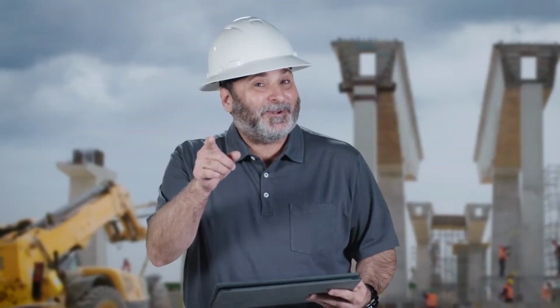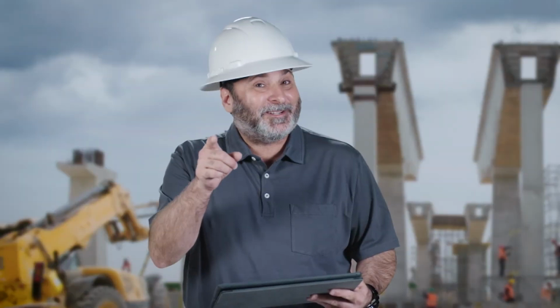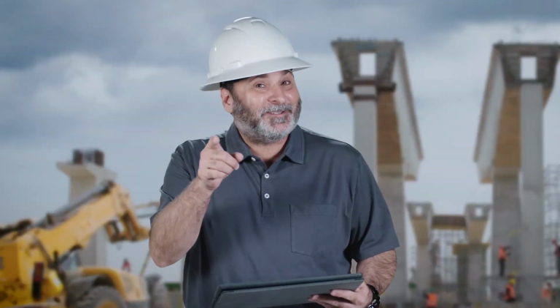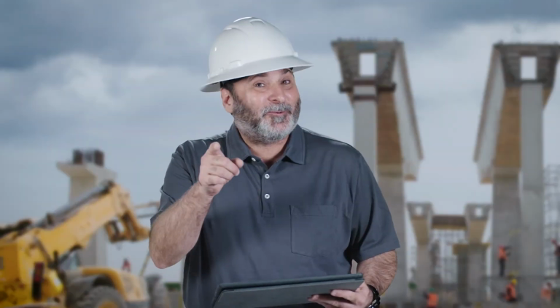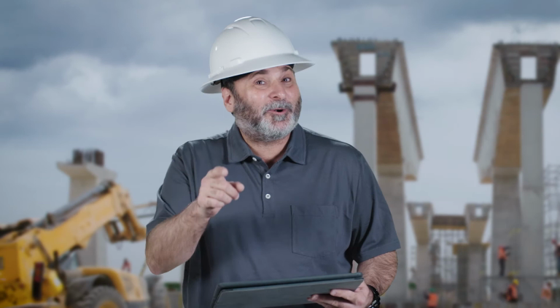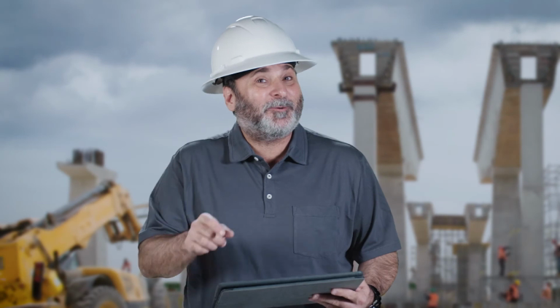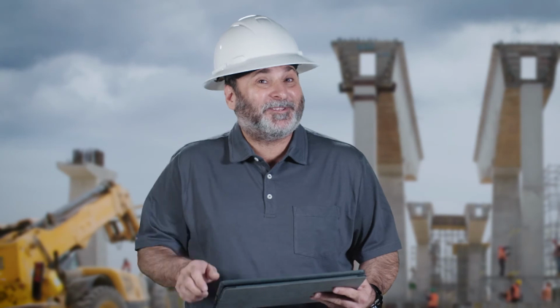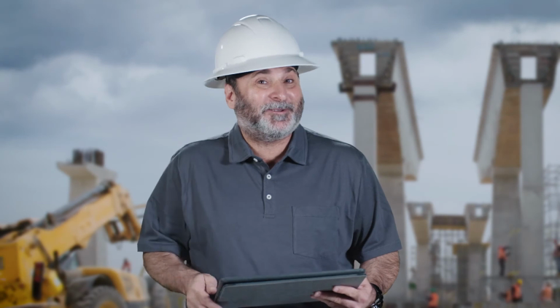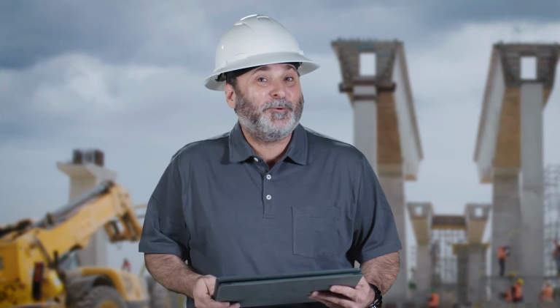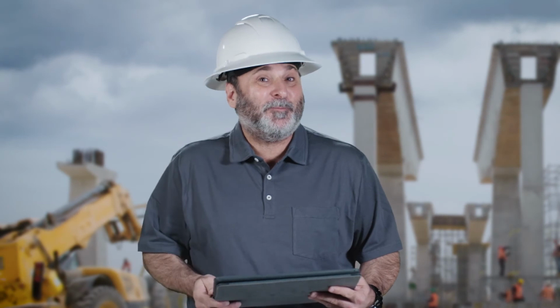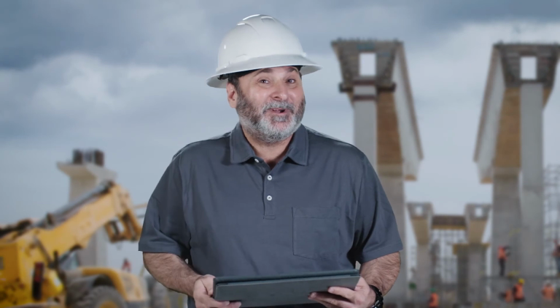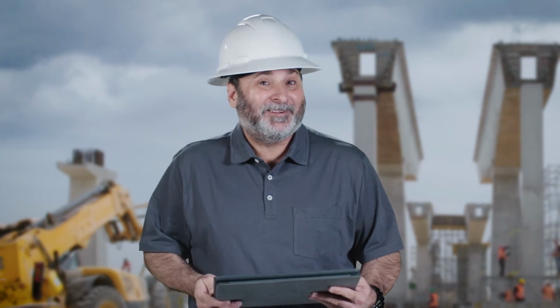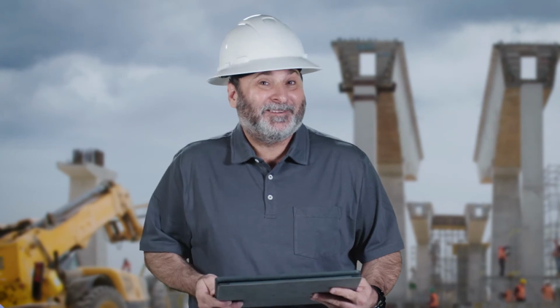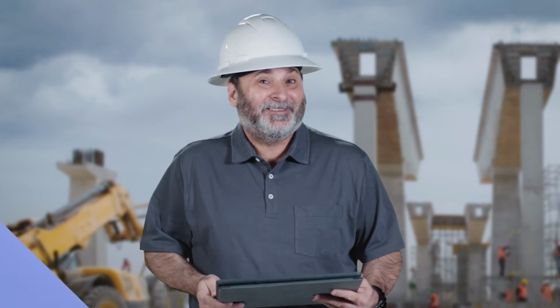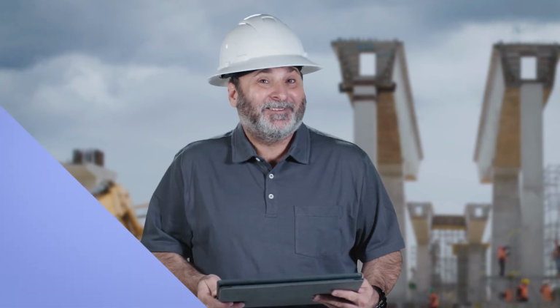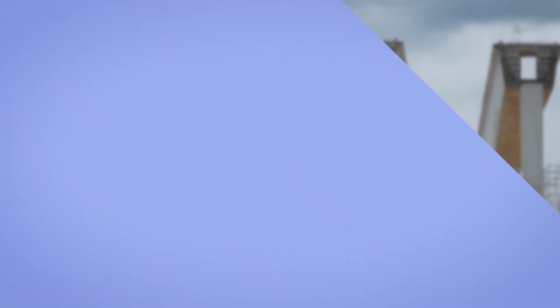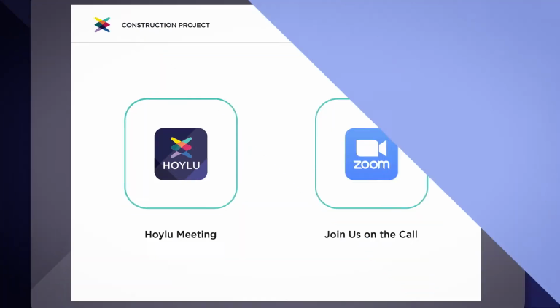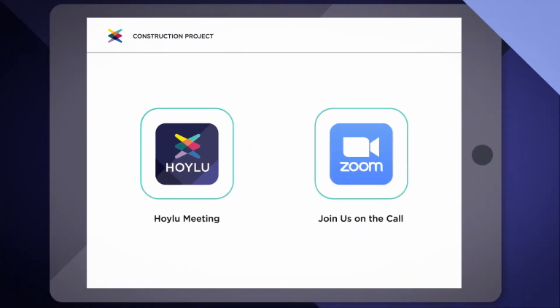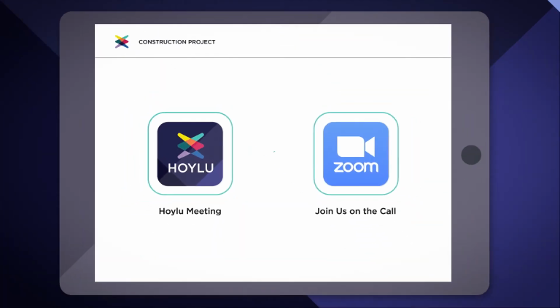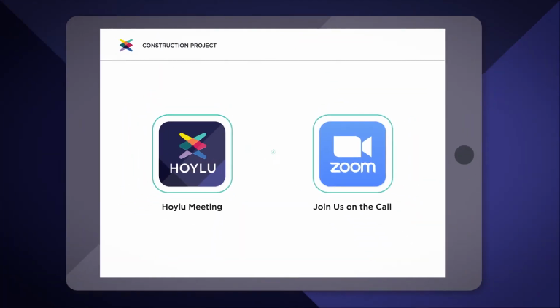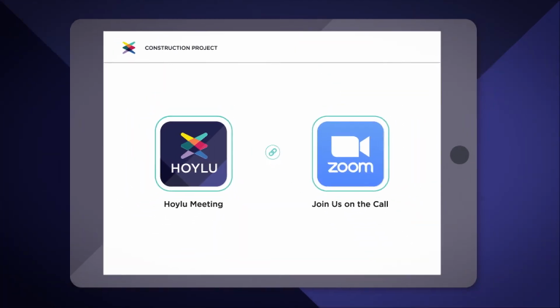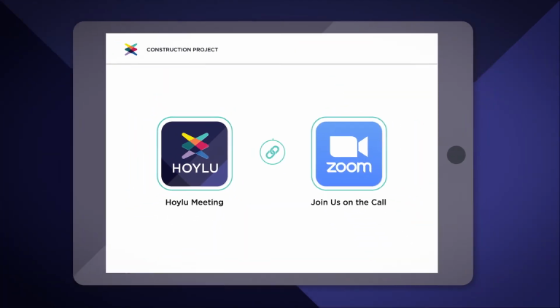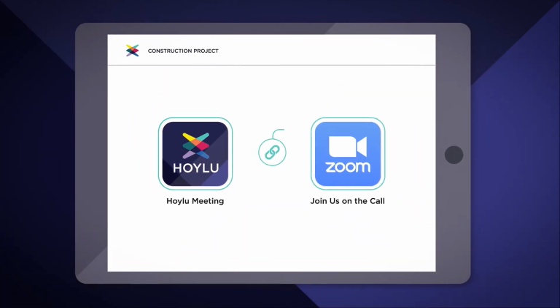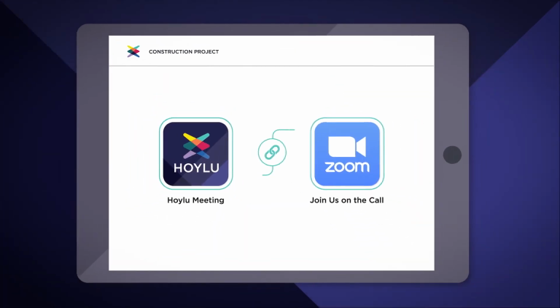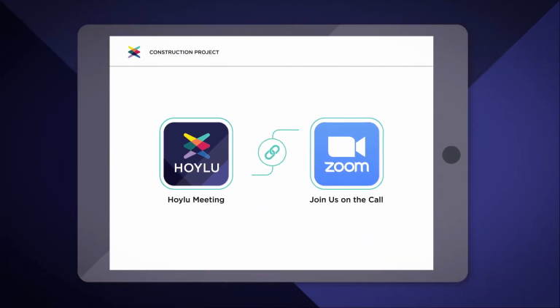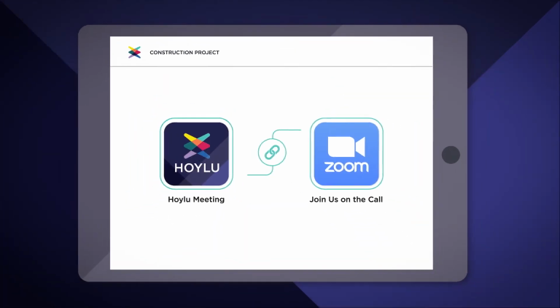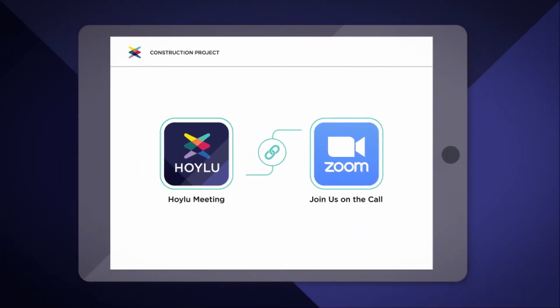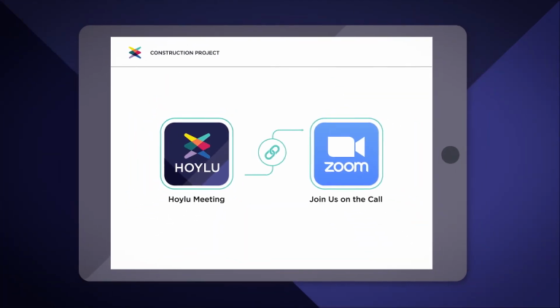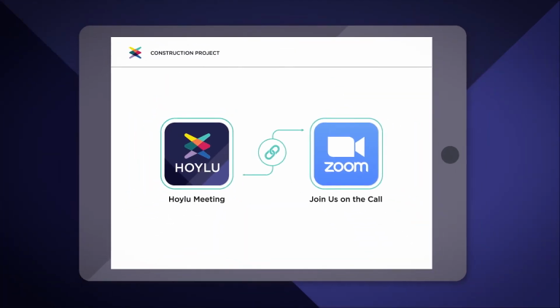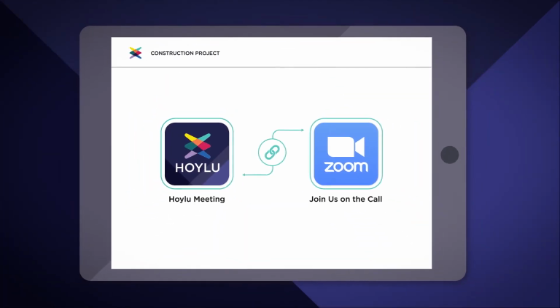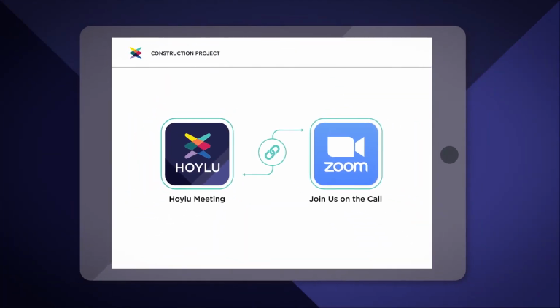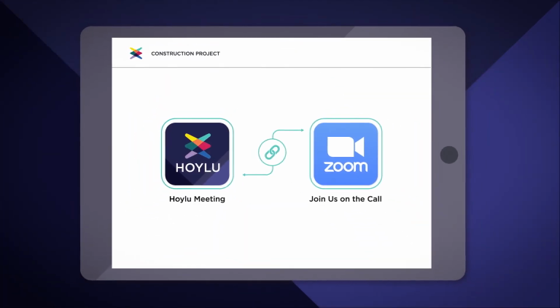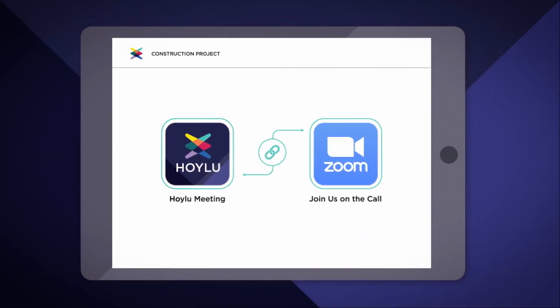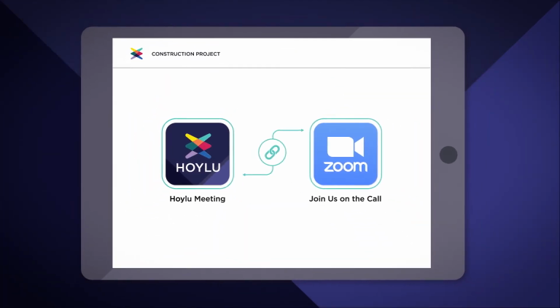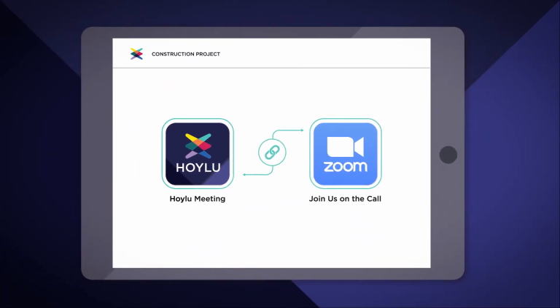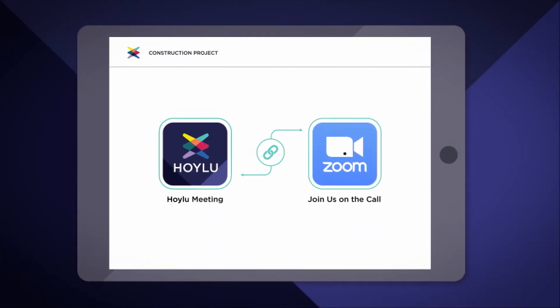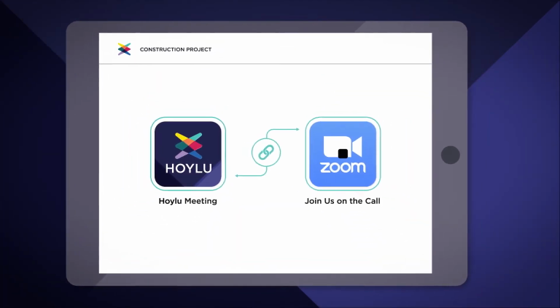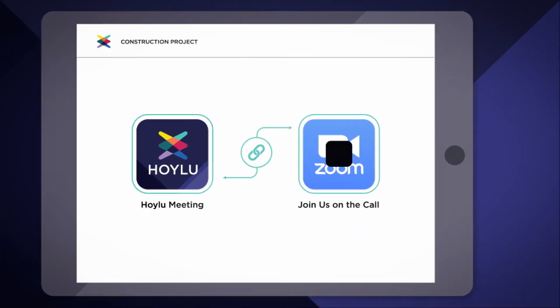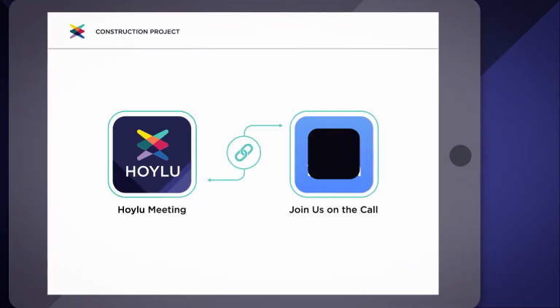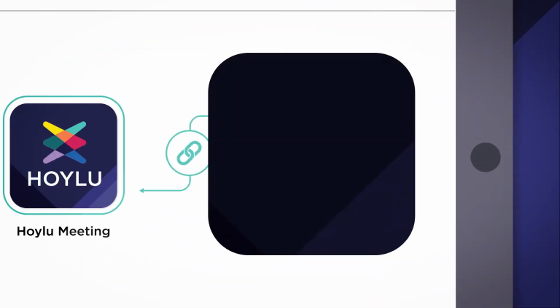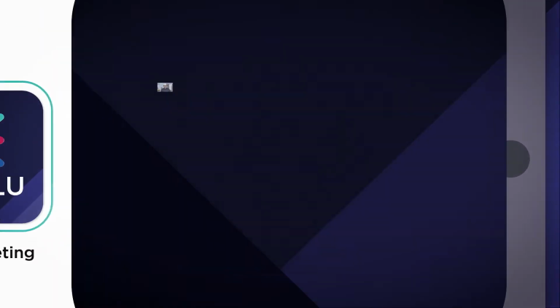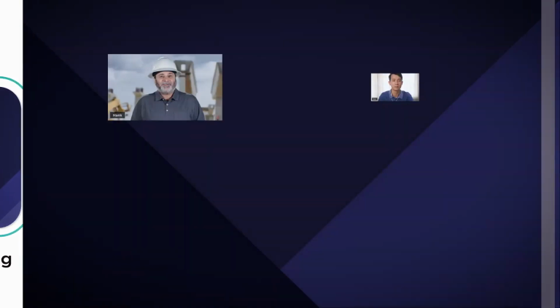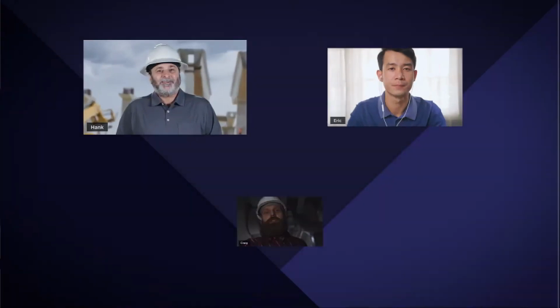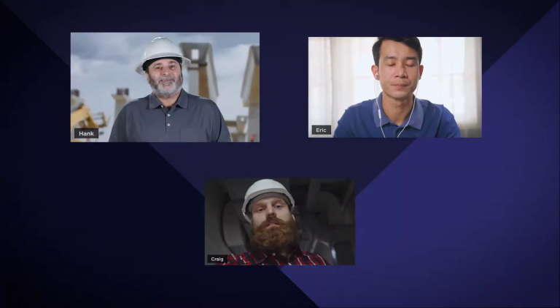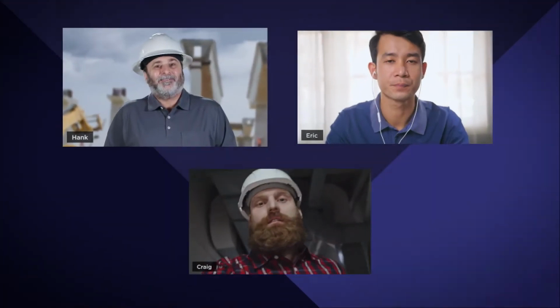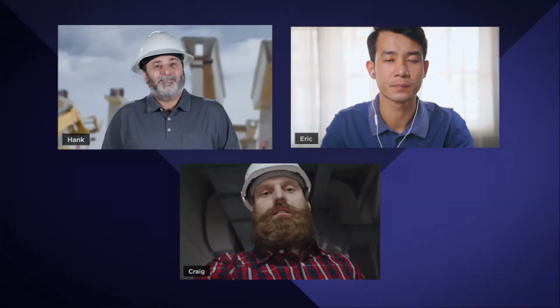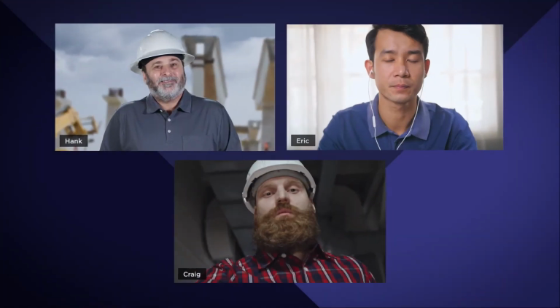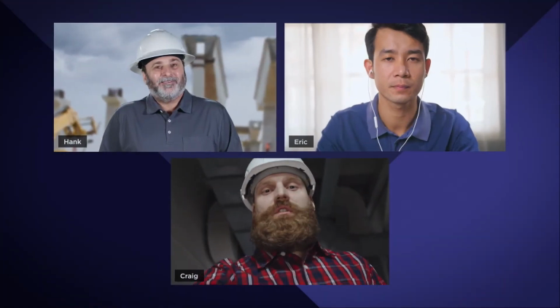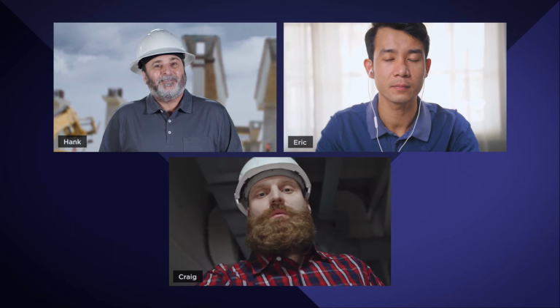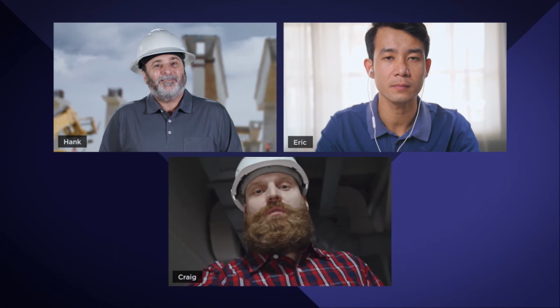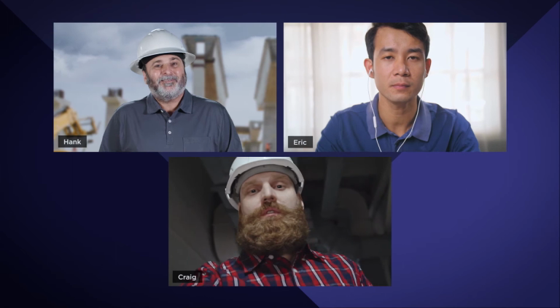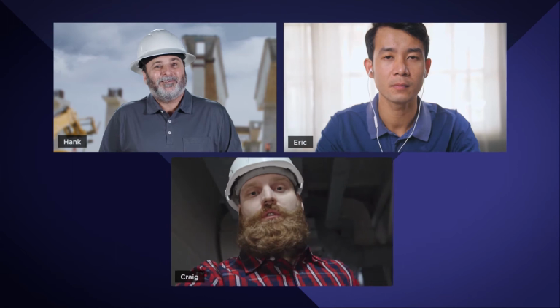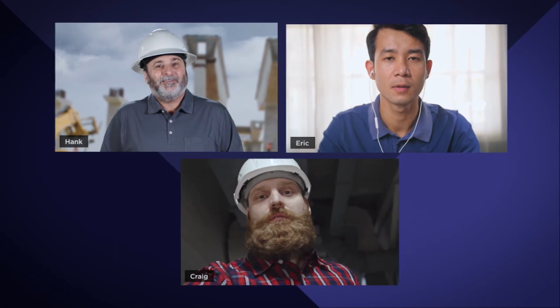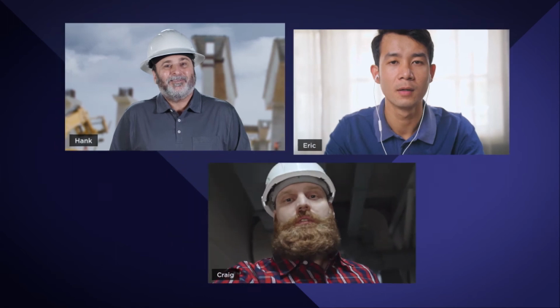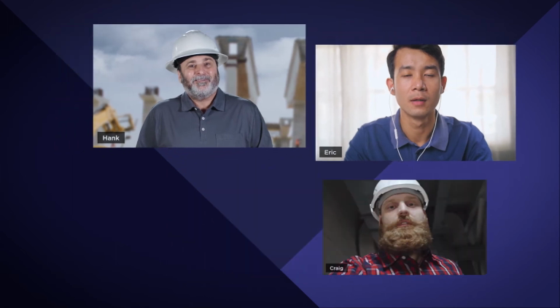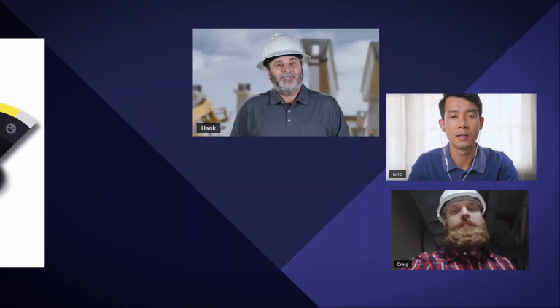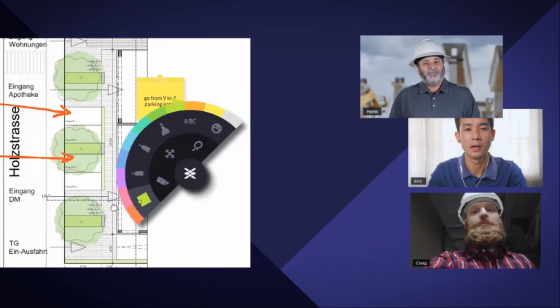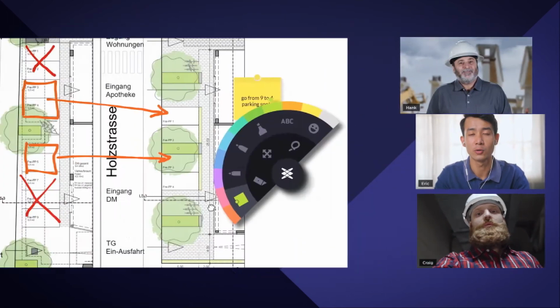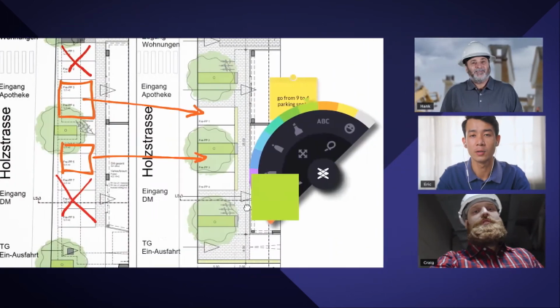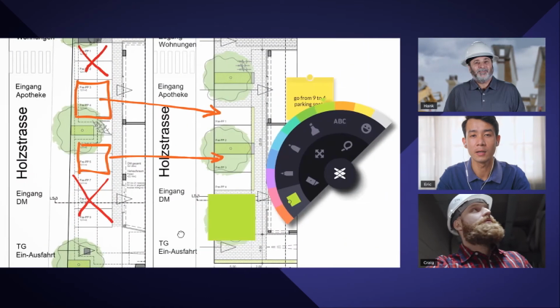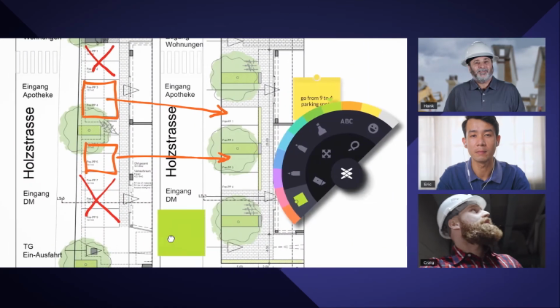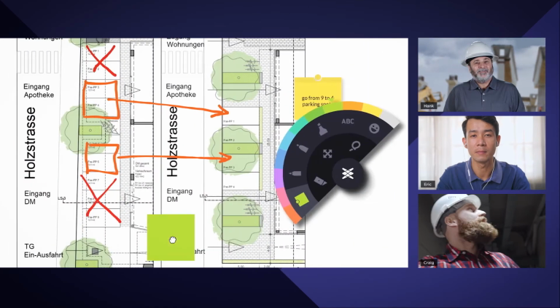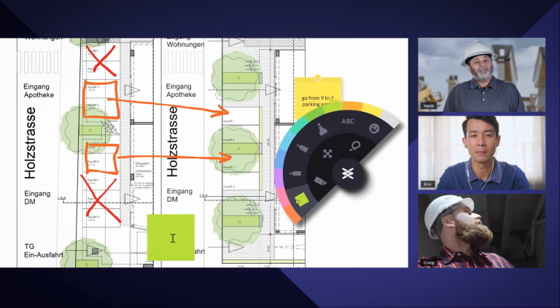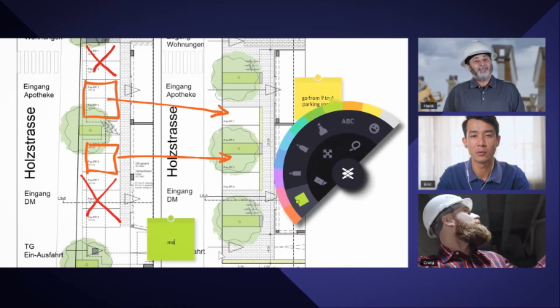But does it work with Zoom? Hoiloo integrates easily with any video conferencing solution on any device, allowing for instant collaboration.